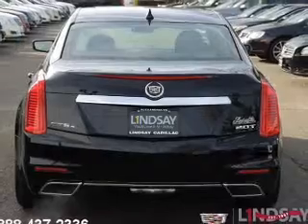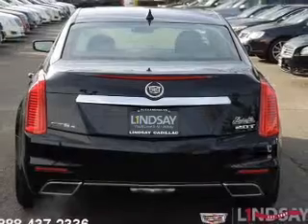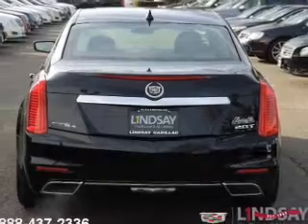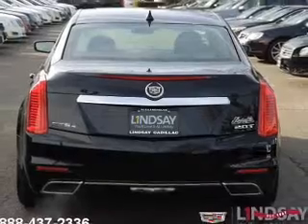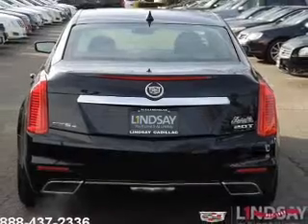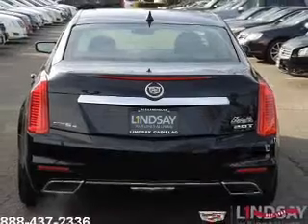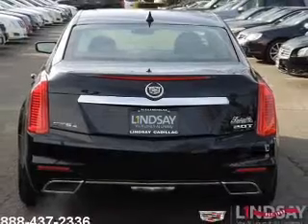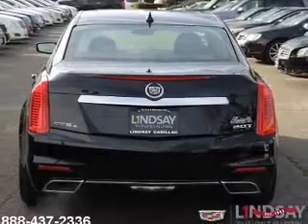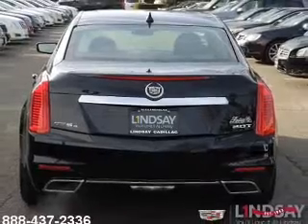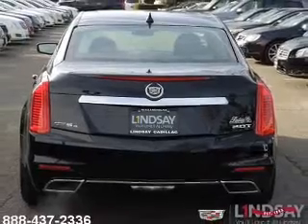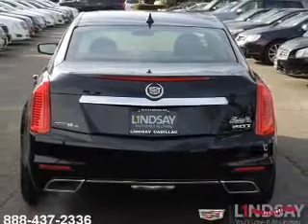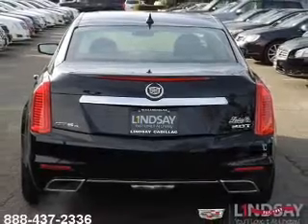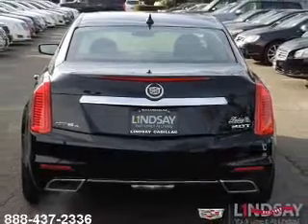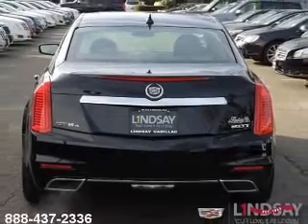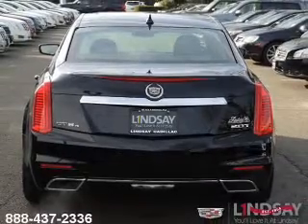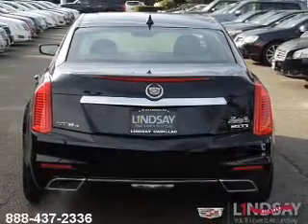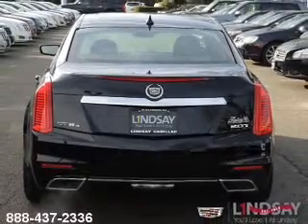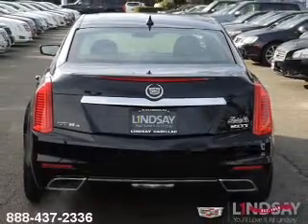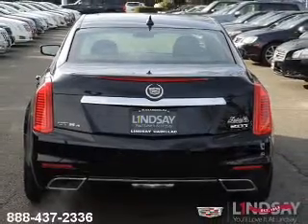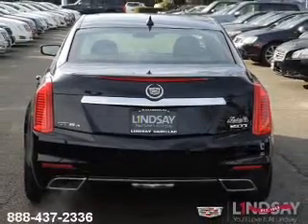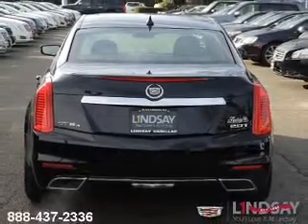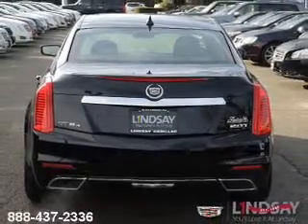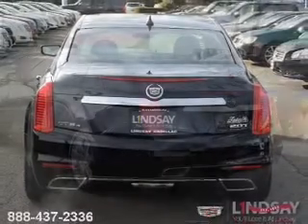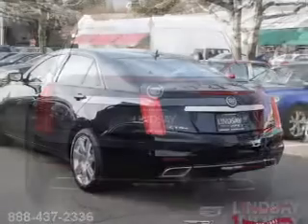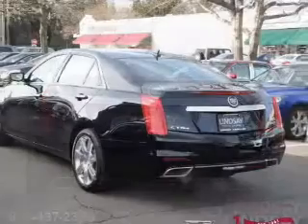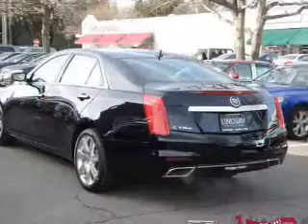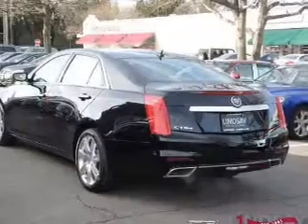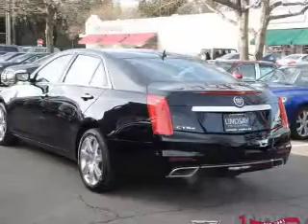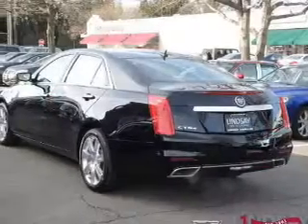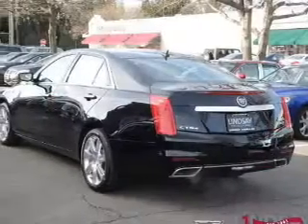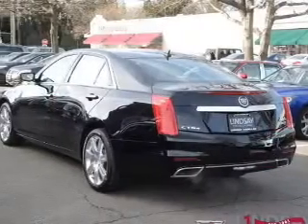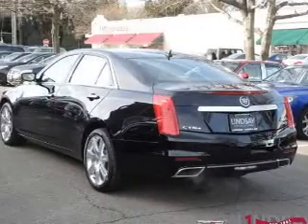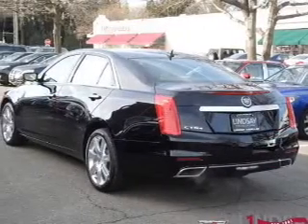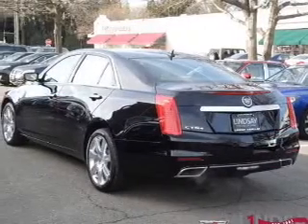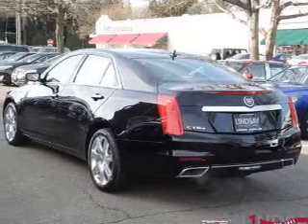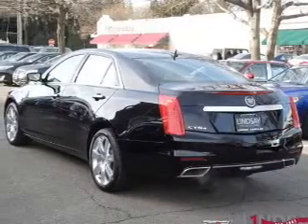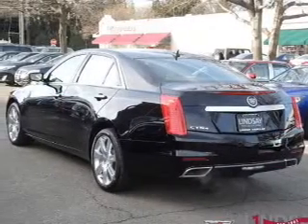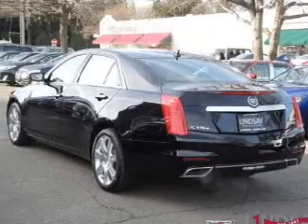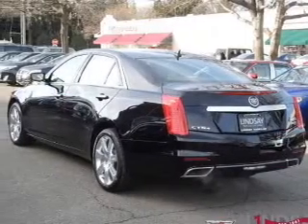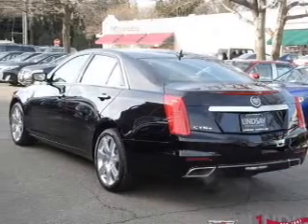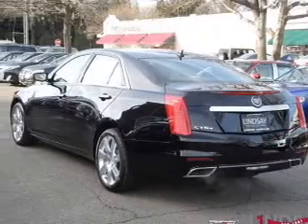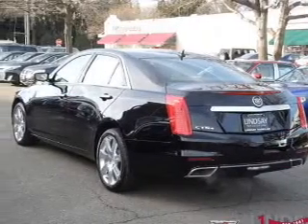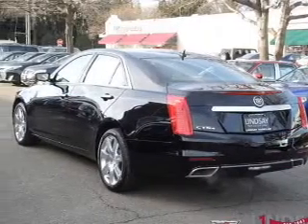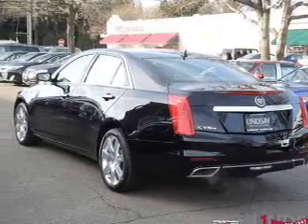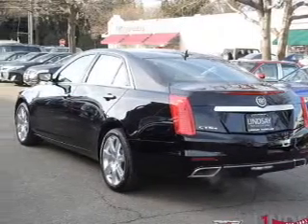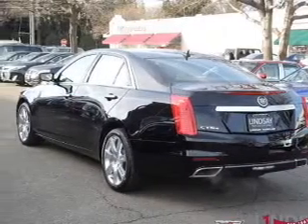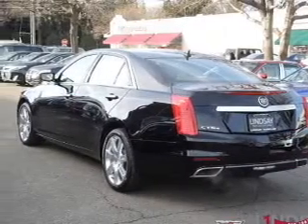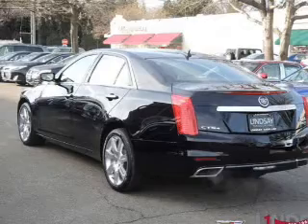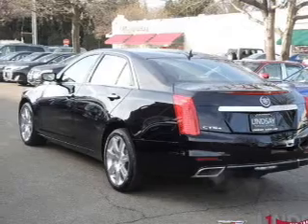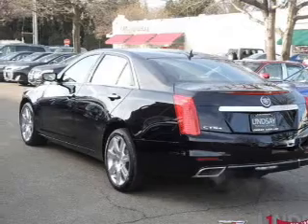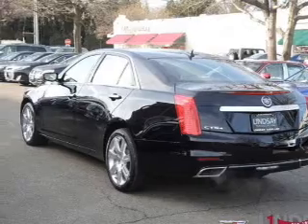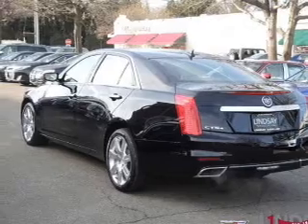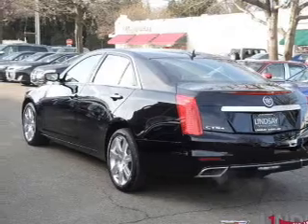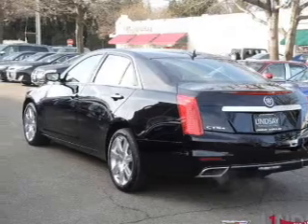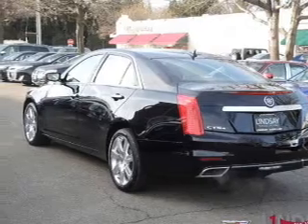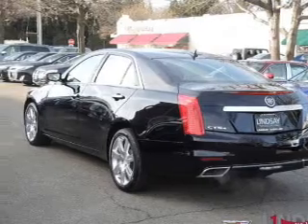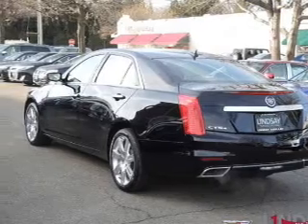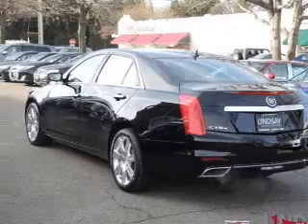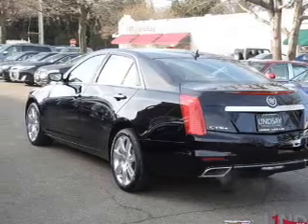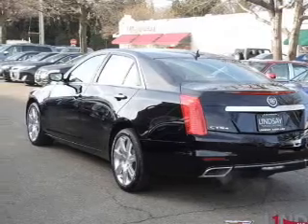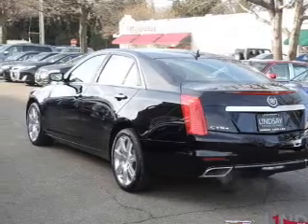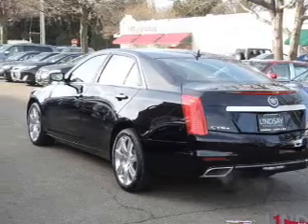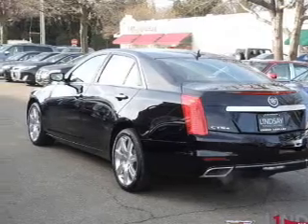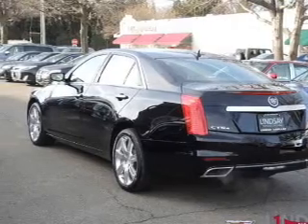Bluetooth connectivity, Sirius XM satellite radio, digital audio input, remote start, and steering wheel controls.